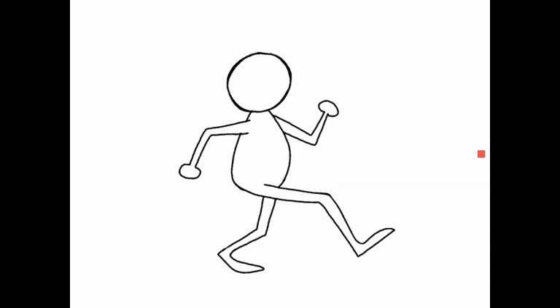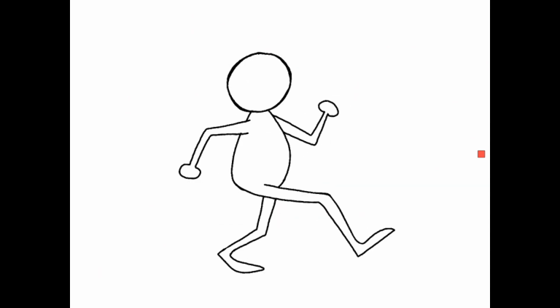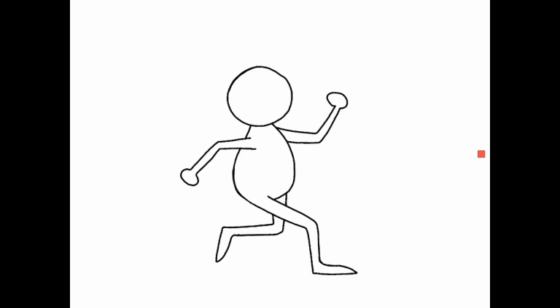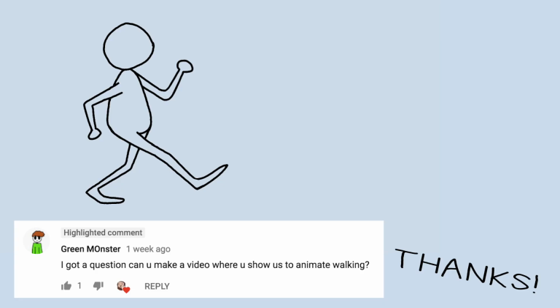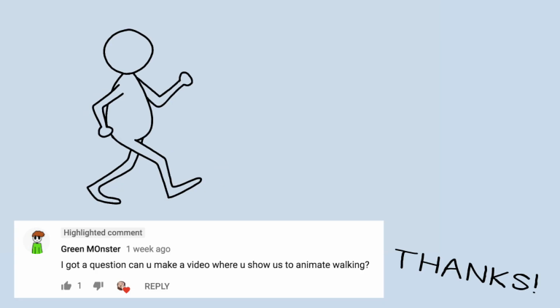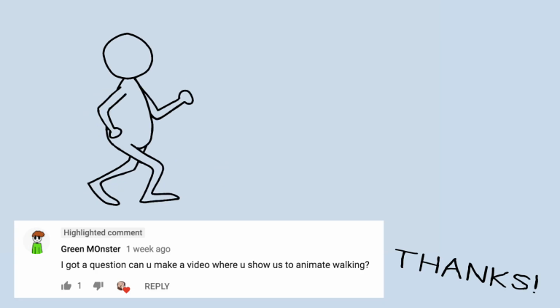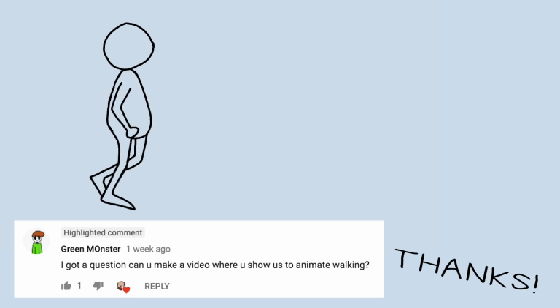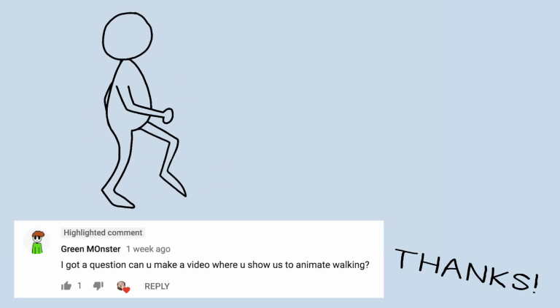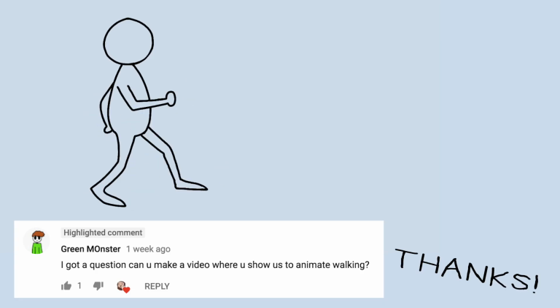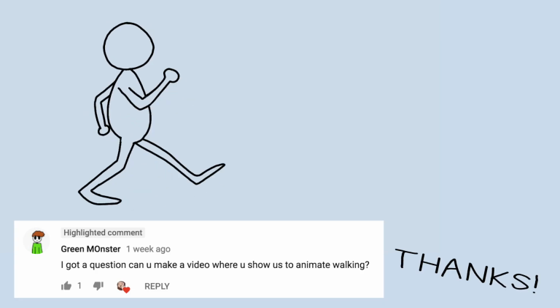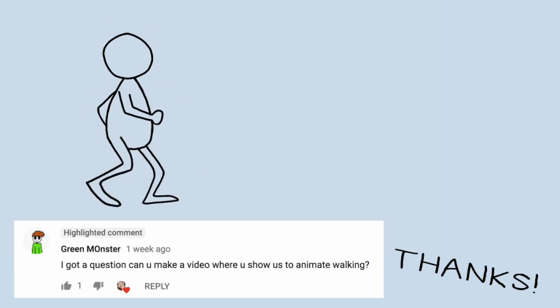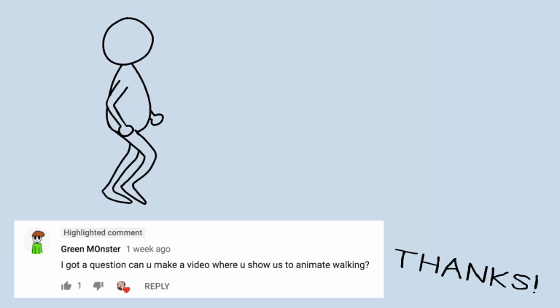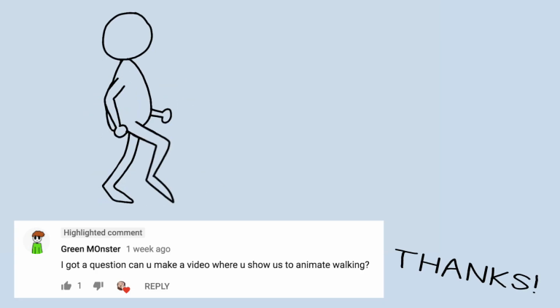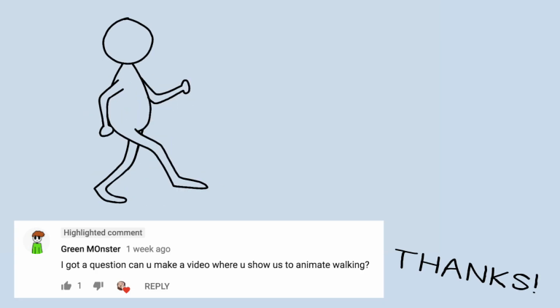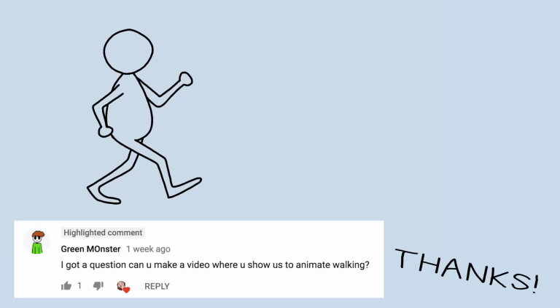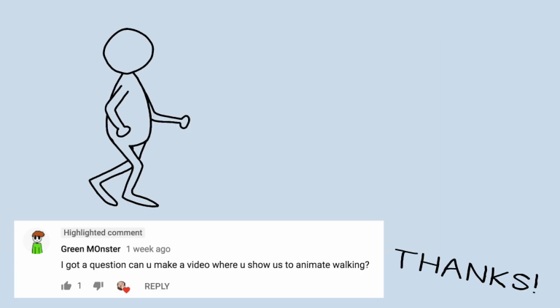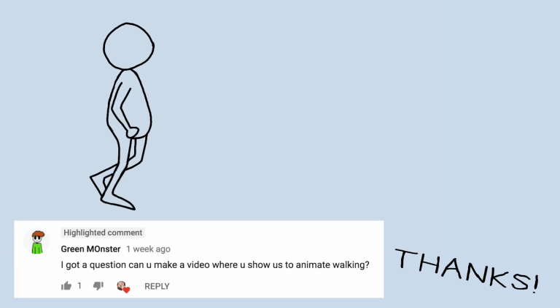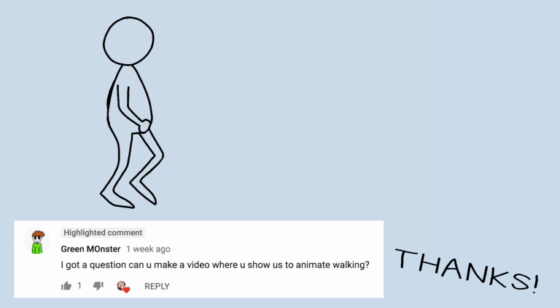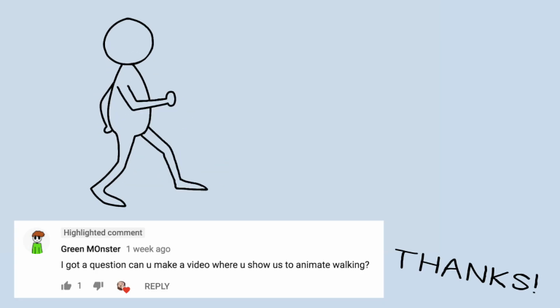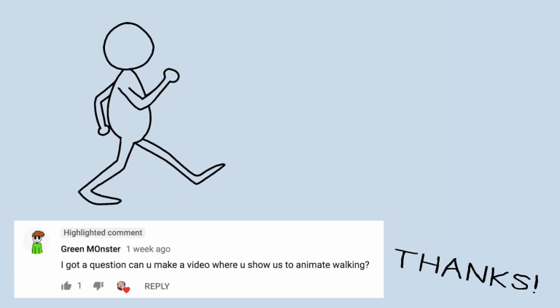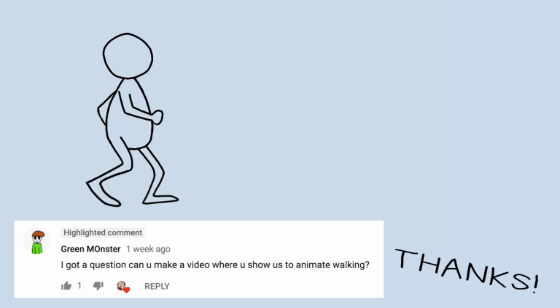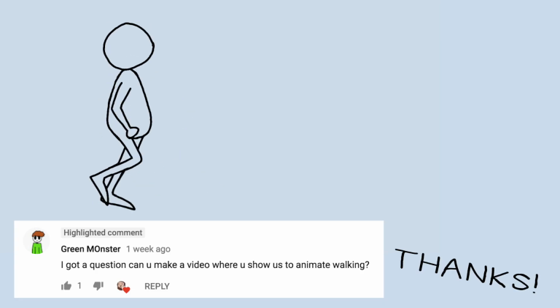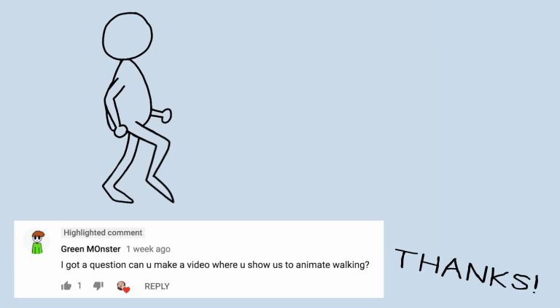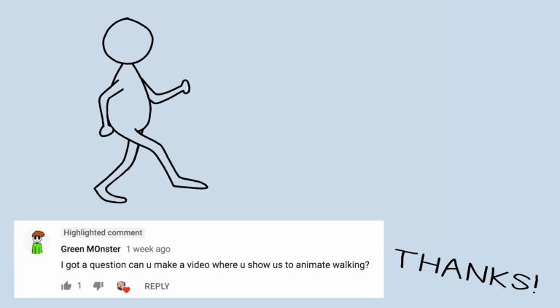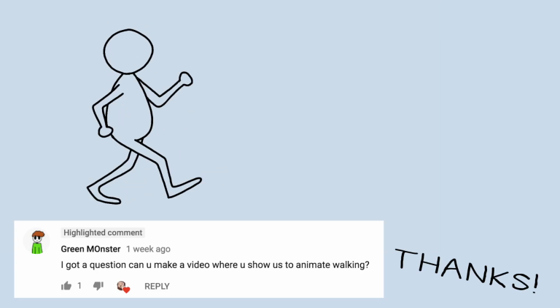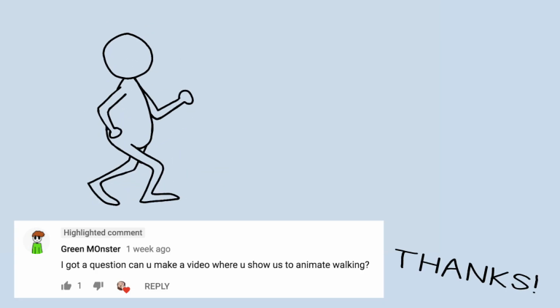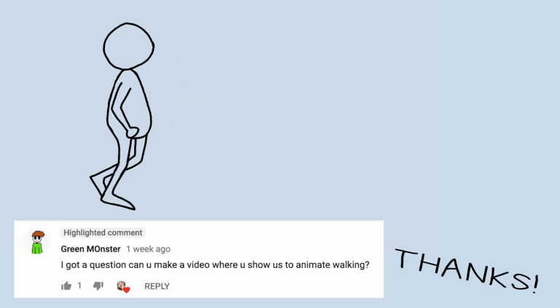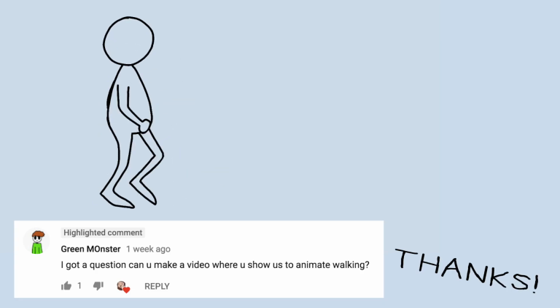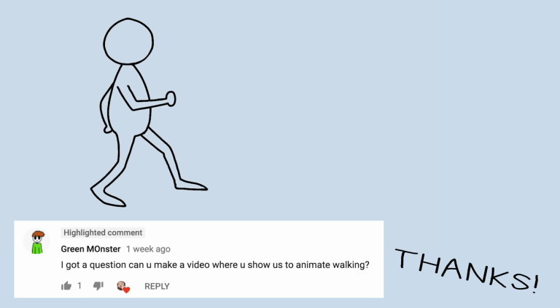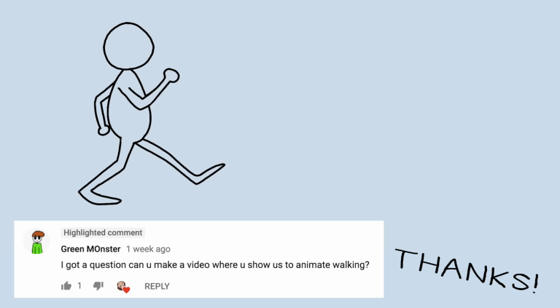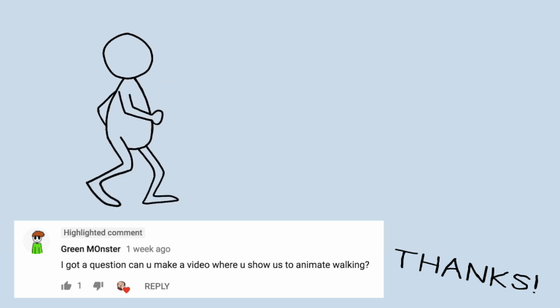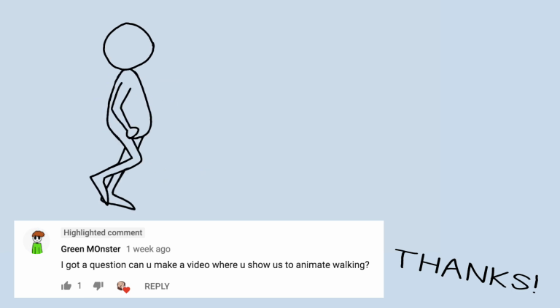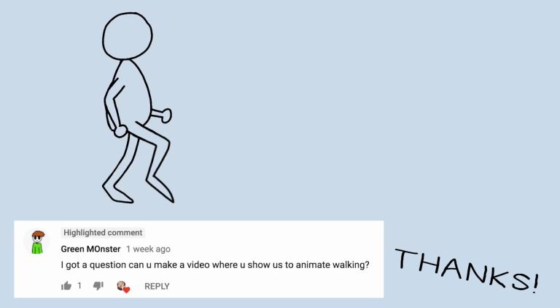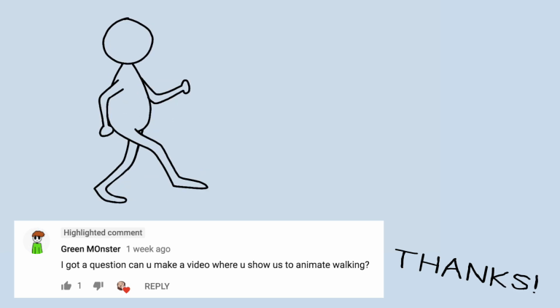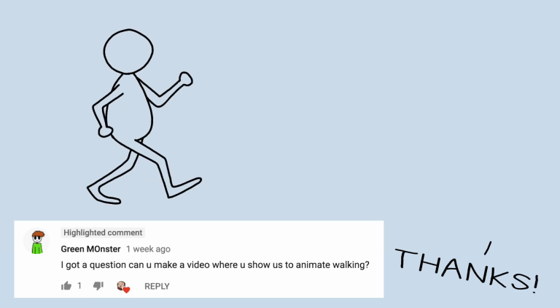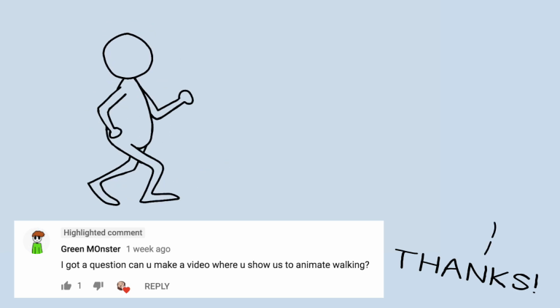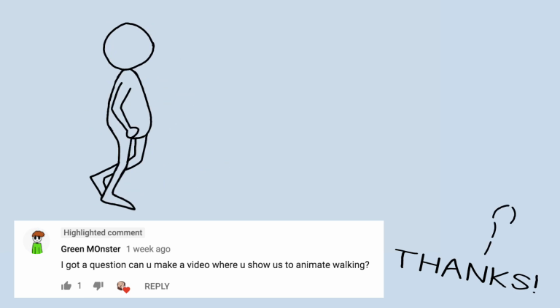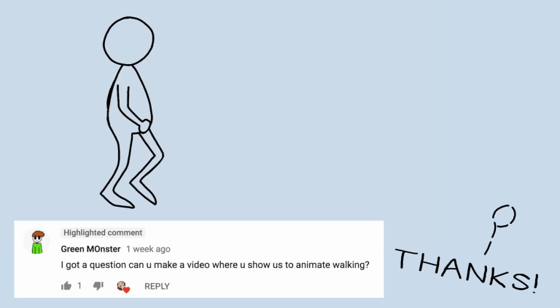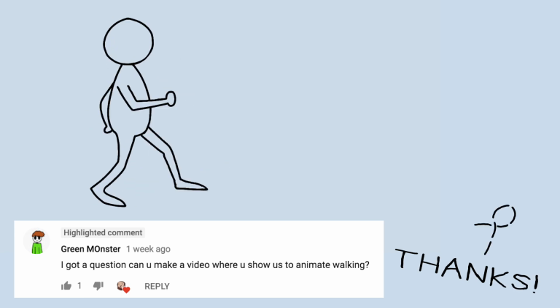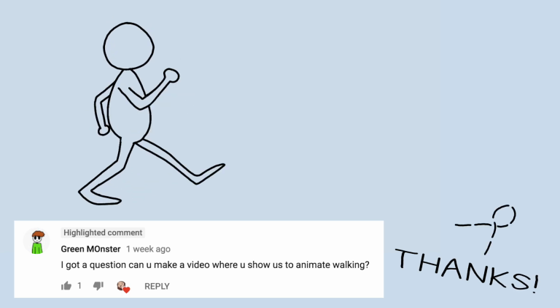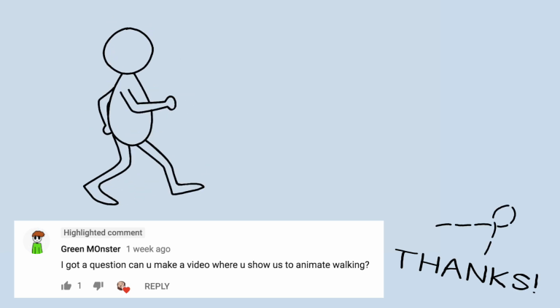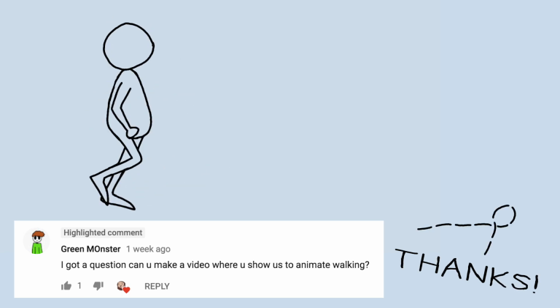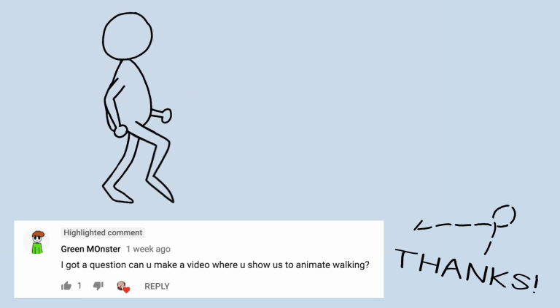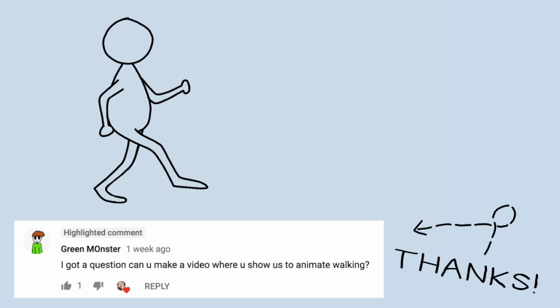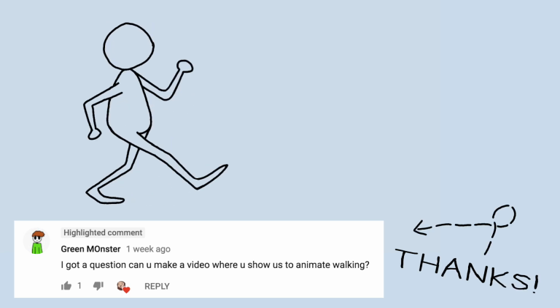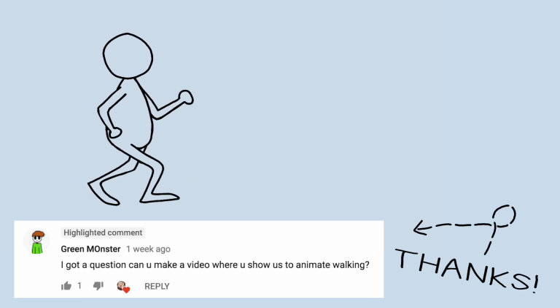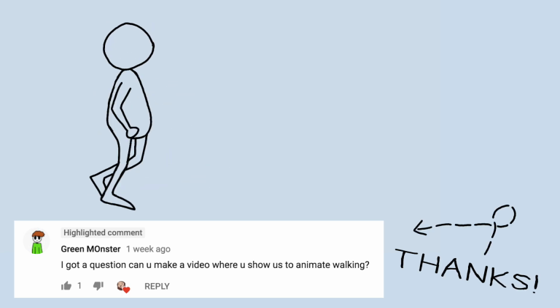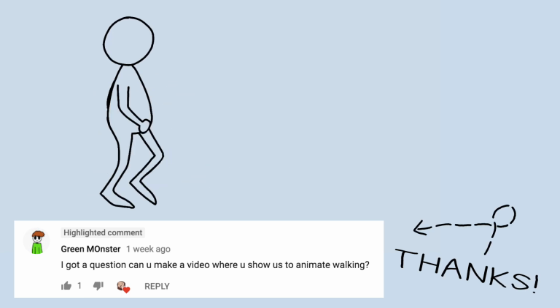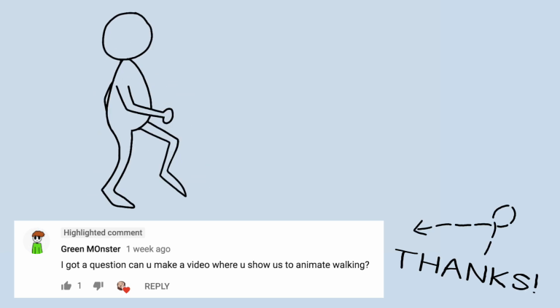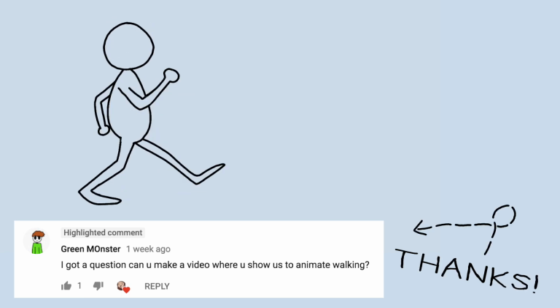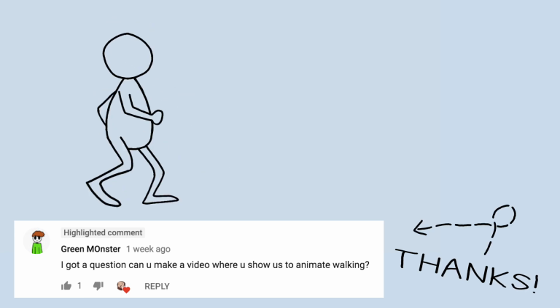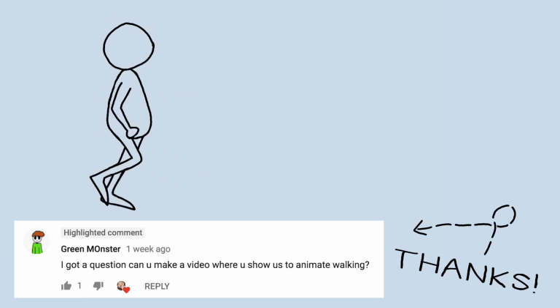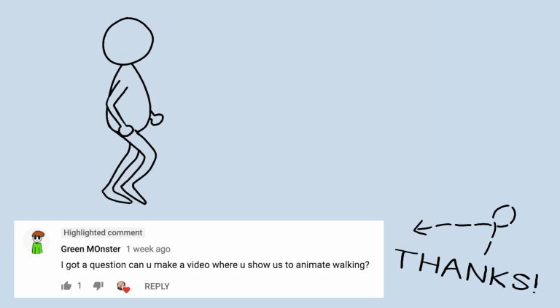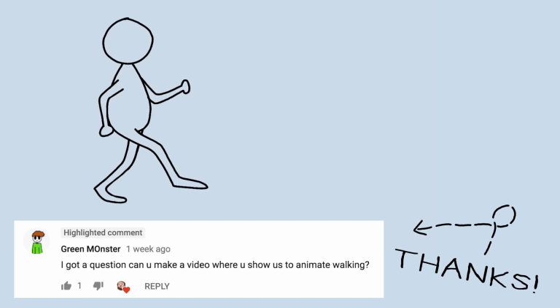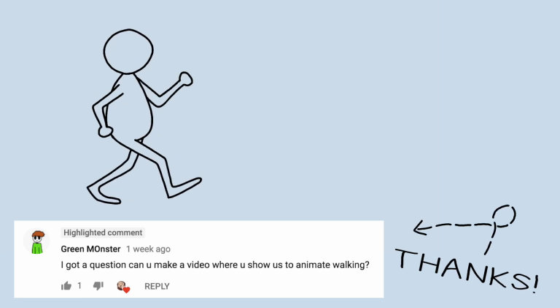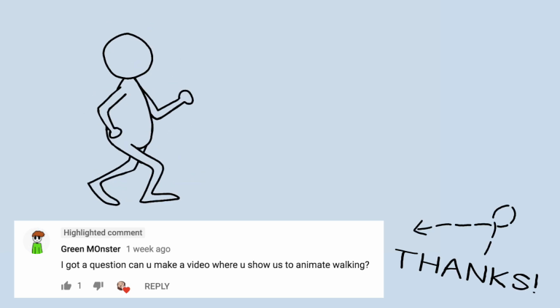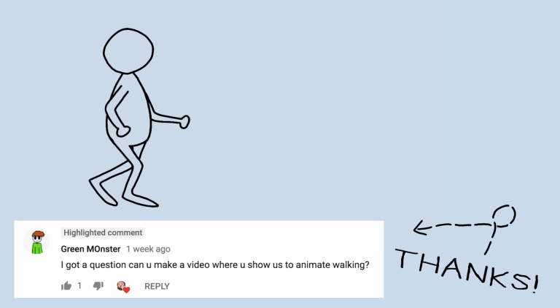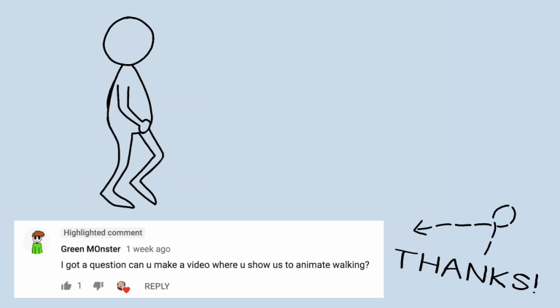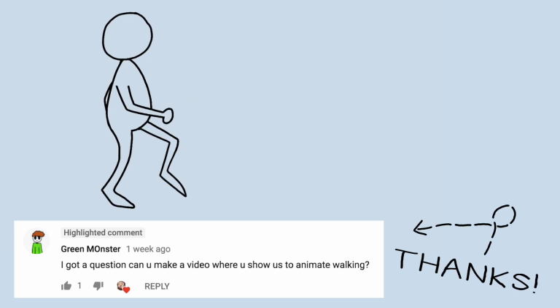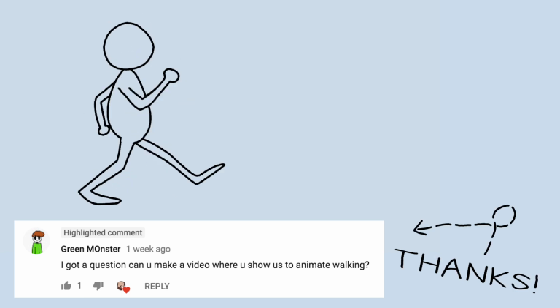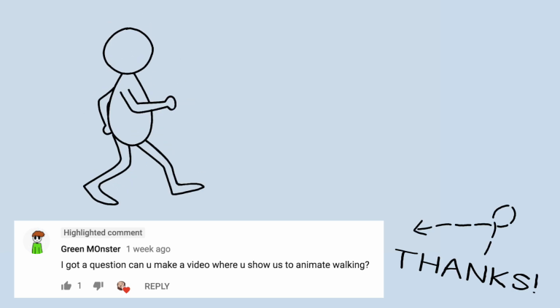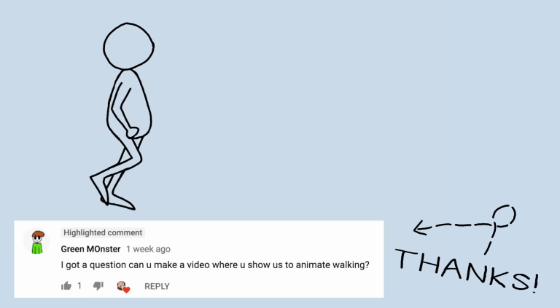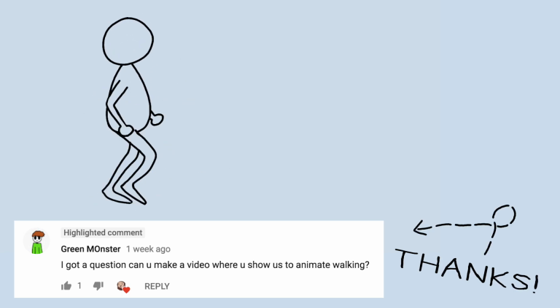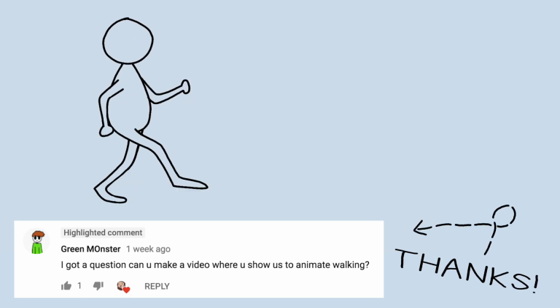Special thanks to GreenMonster for requesting this video. If you have any more ideas for videos, let me know in the comments. I hope this helps! Have a swell day!